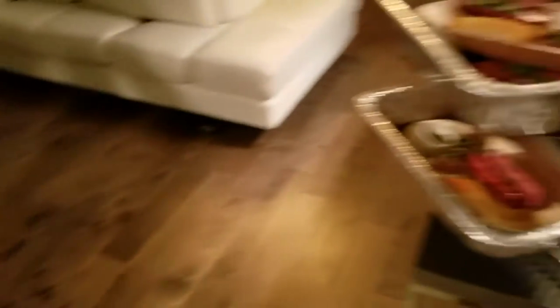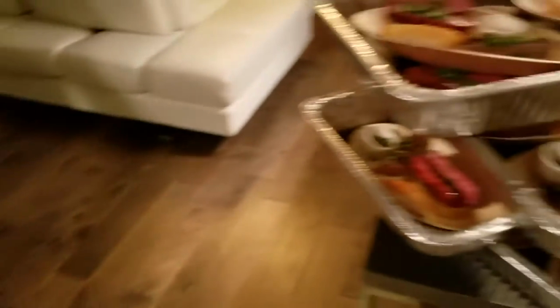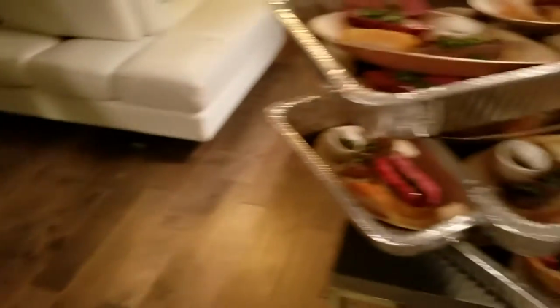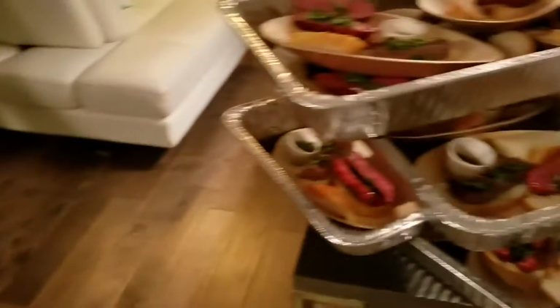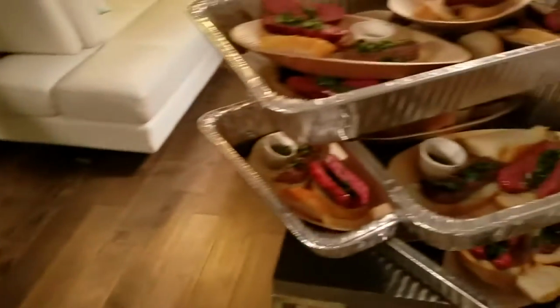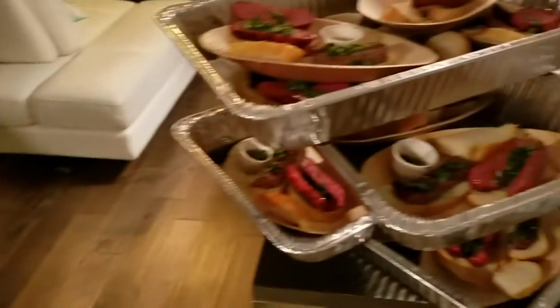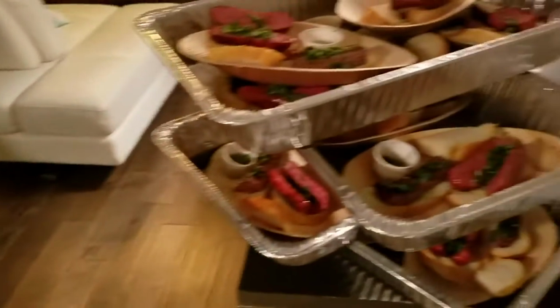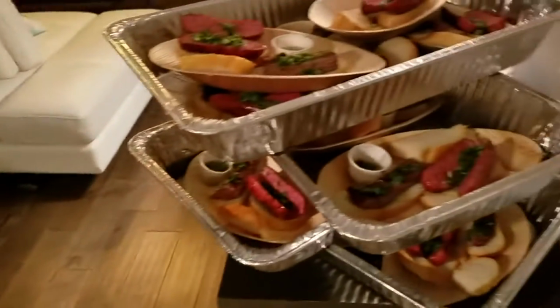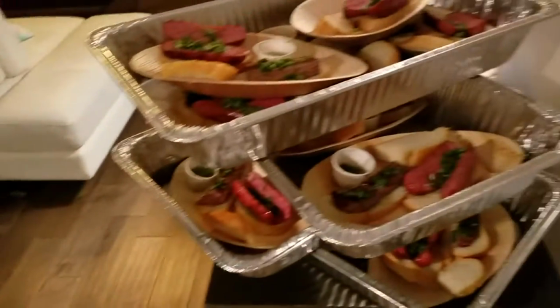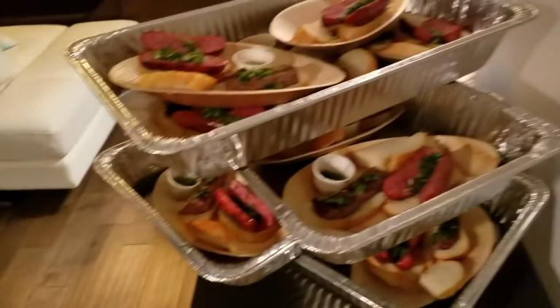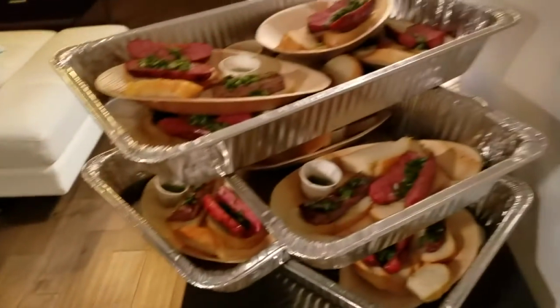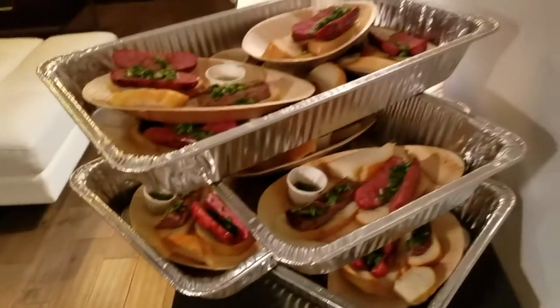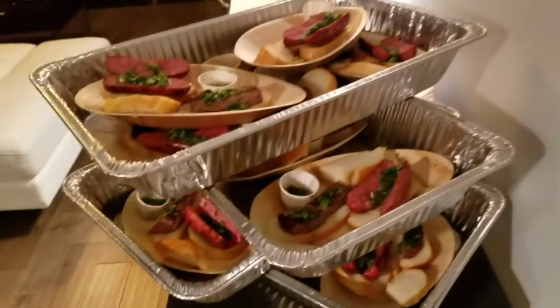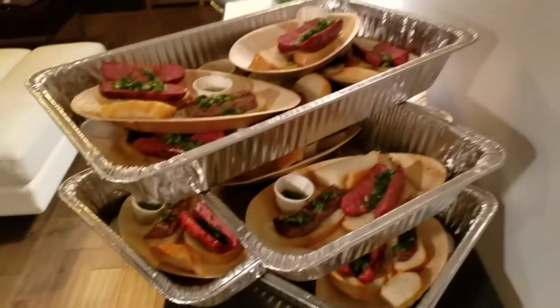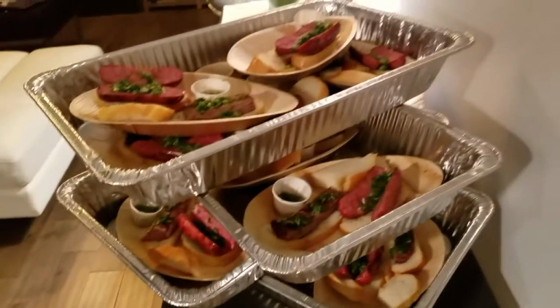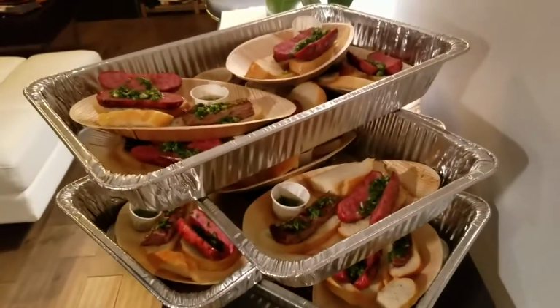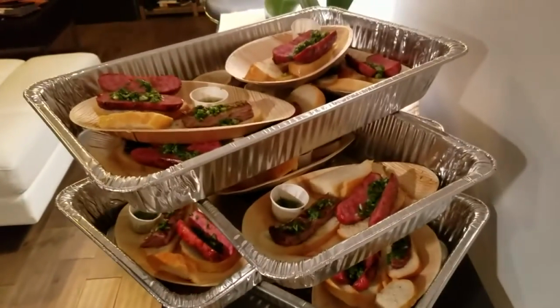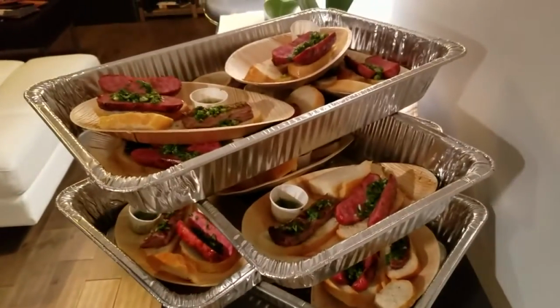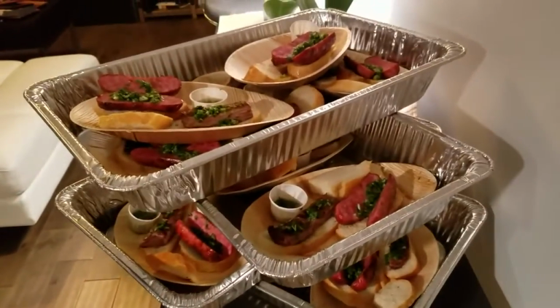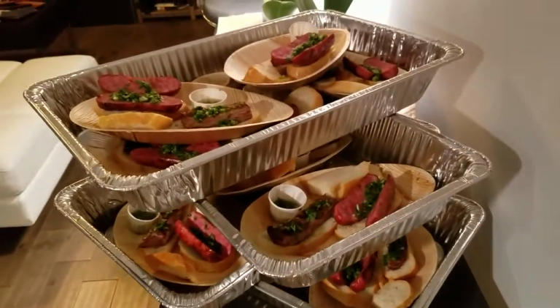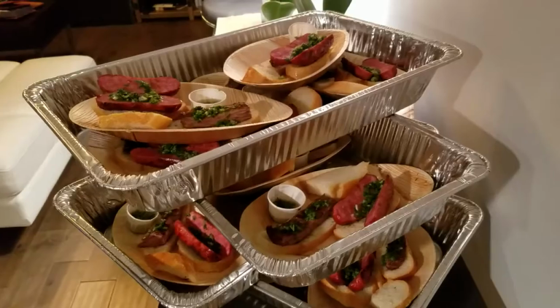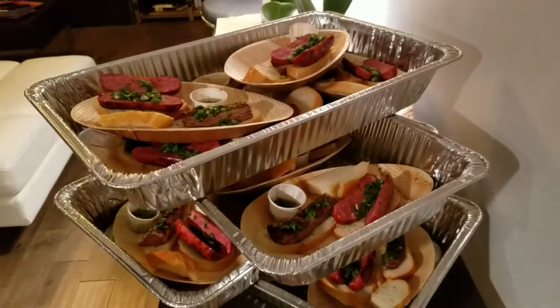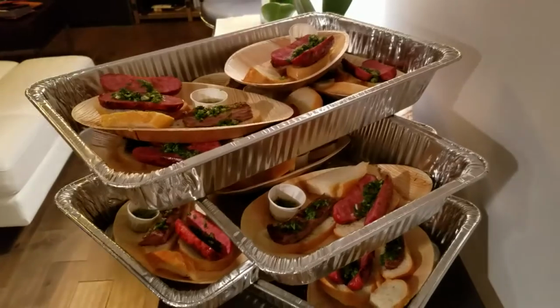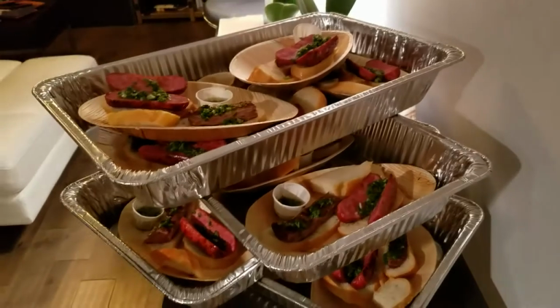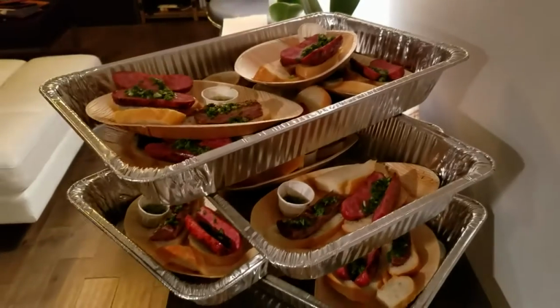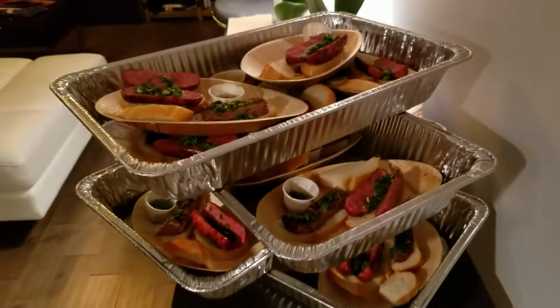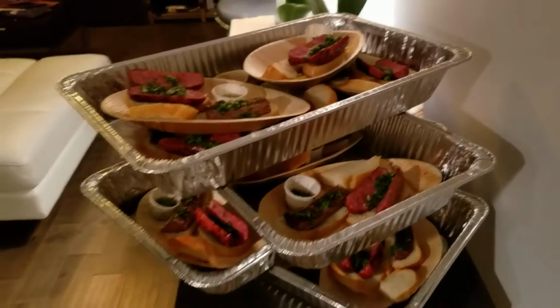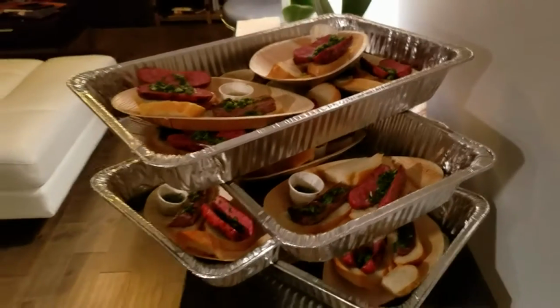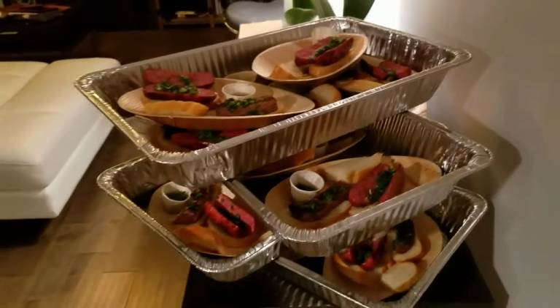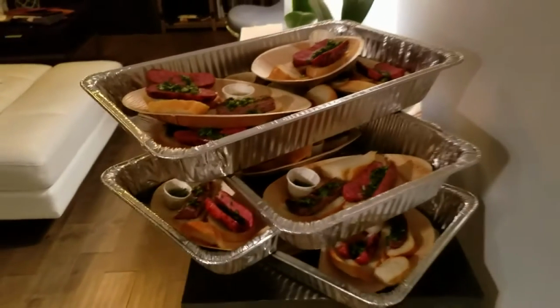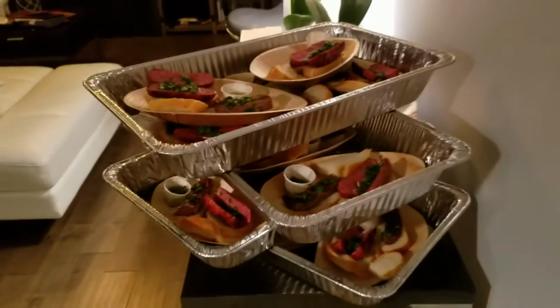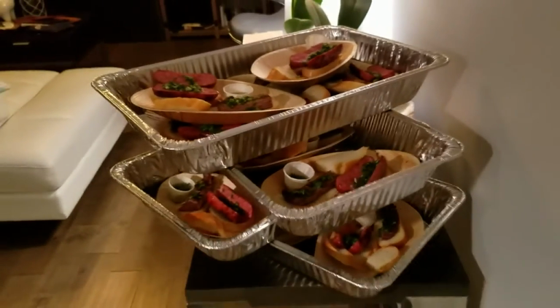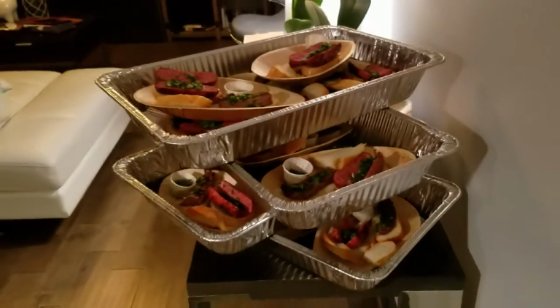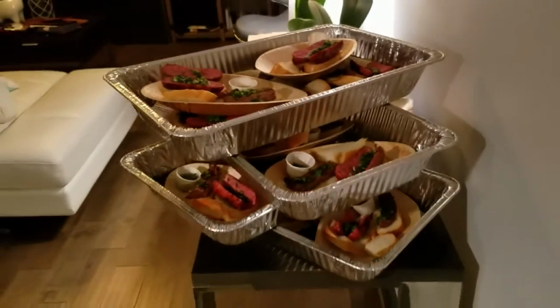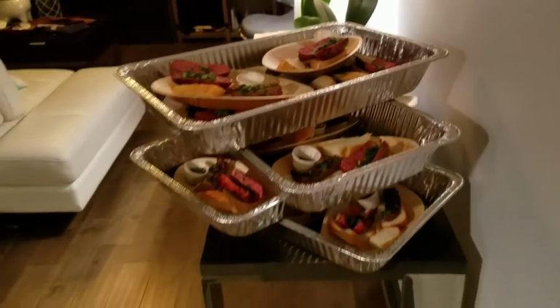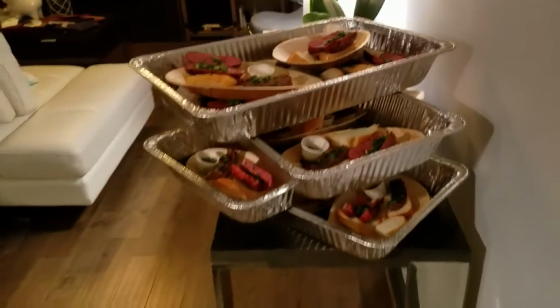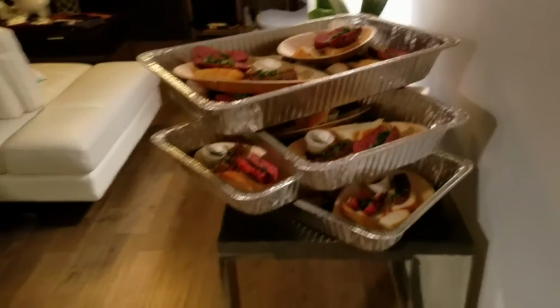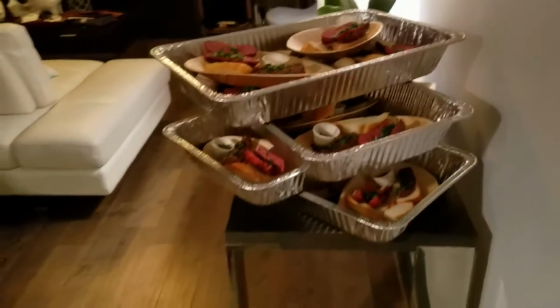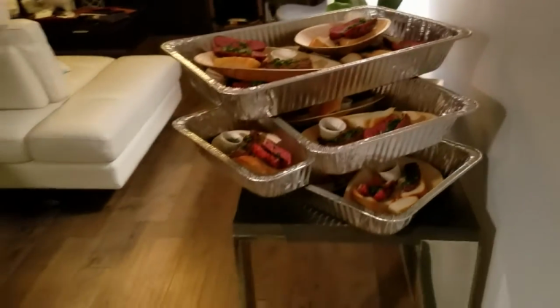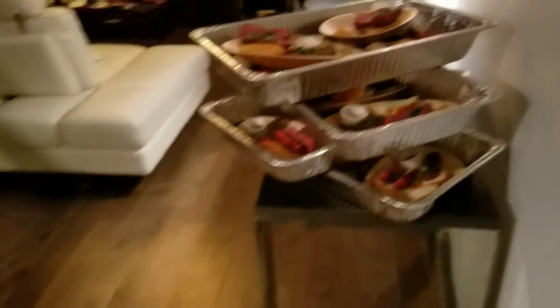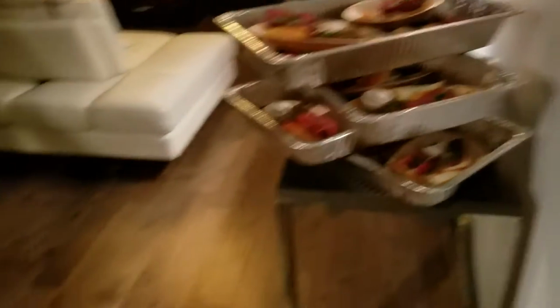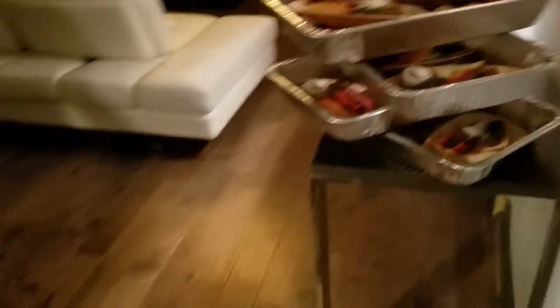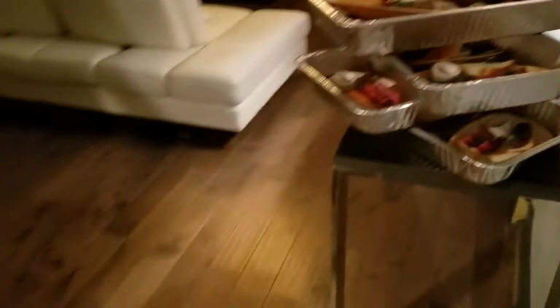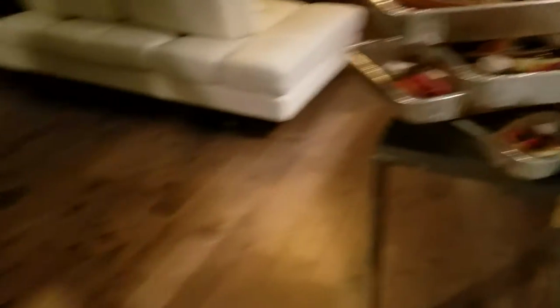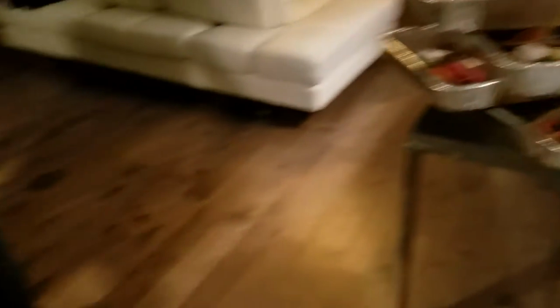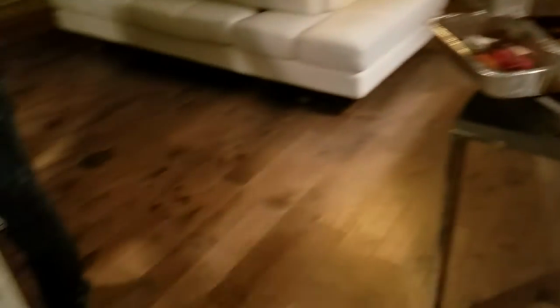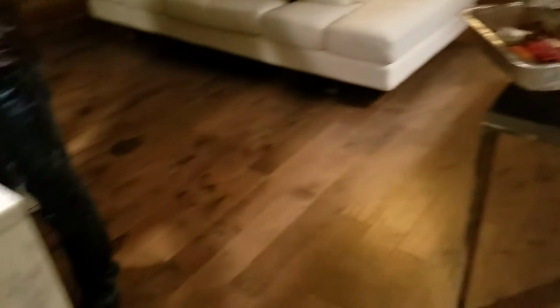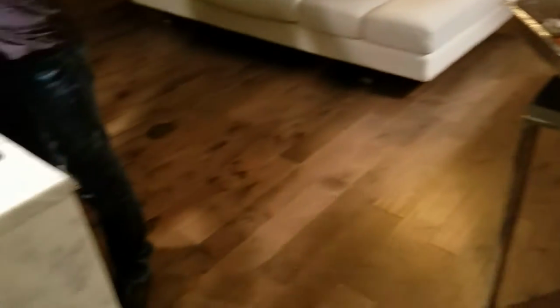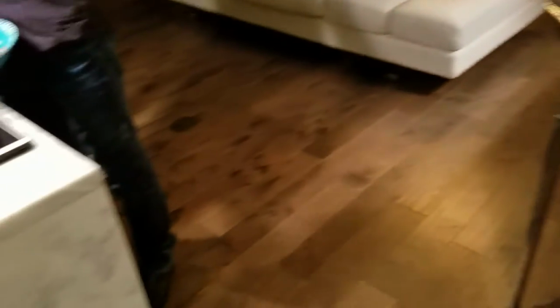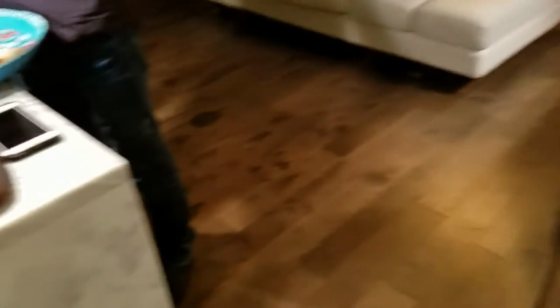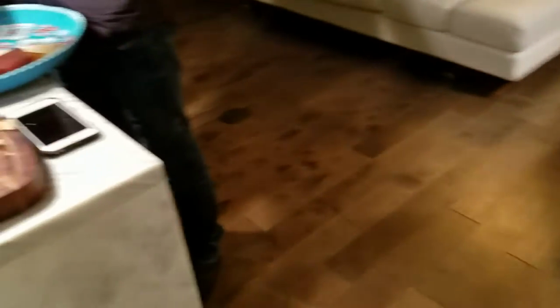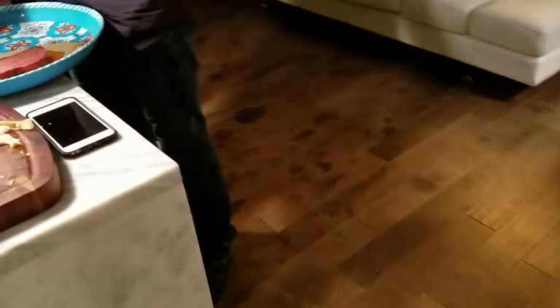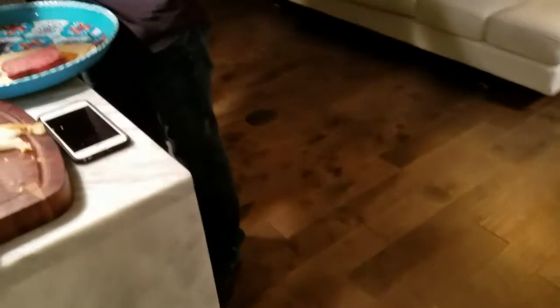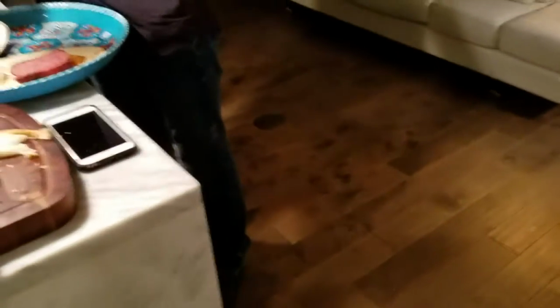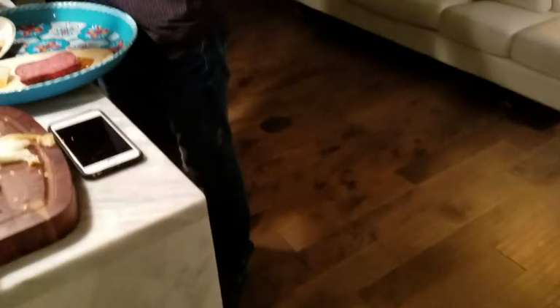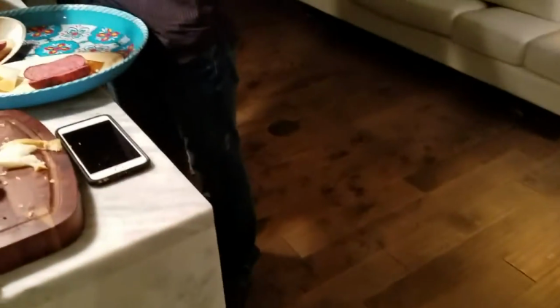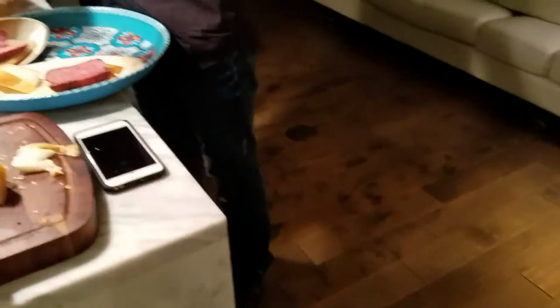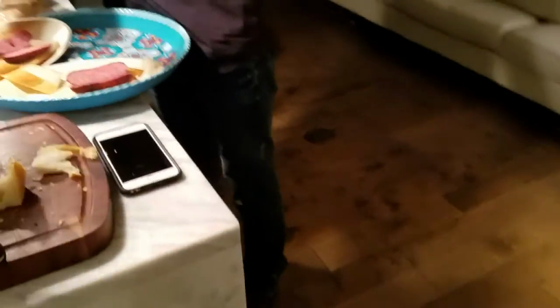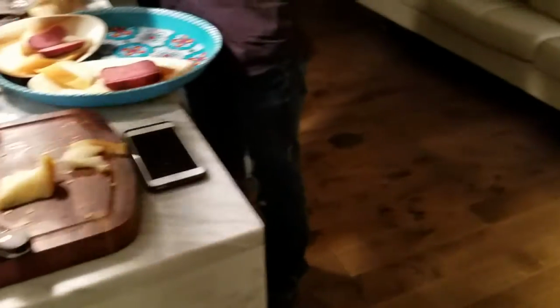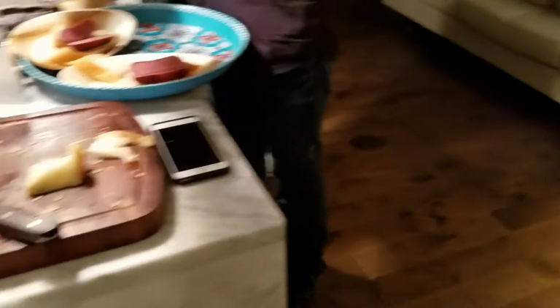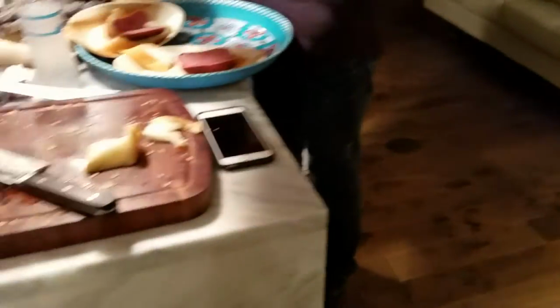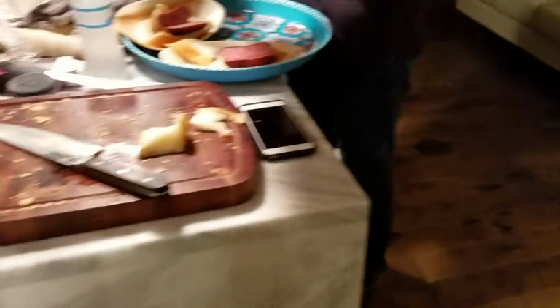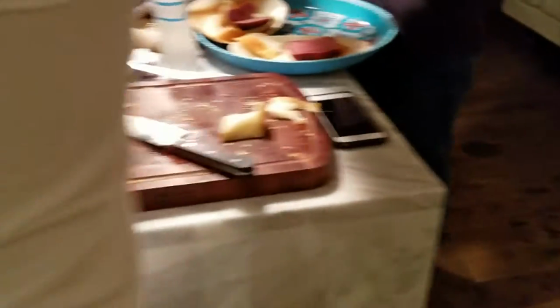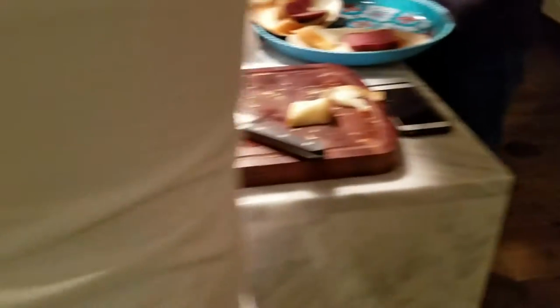There are the trays ready to go over to where the guests are. Absolutely wonderful here.